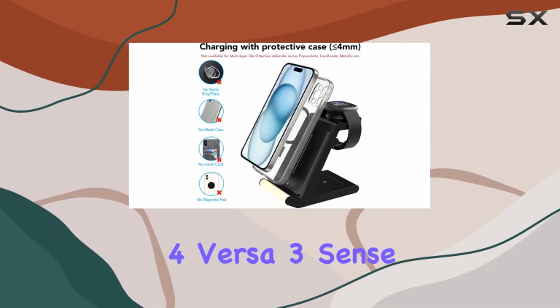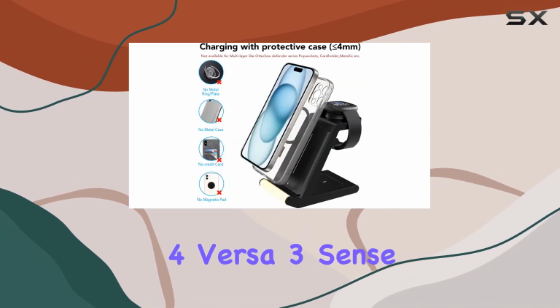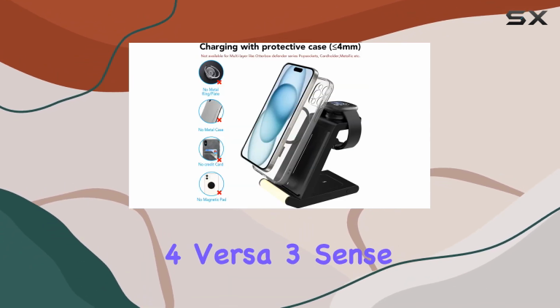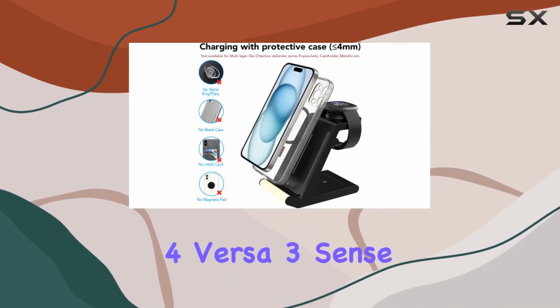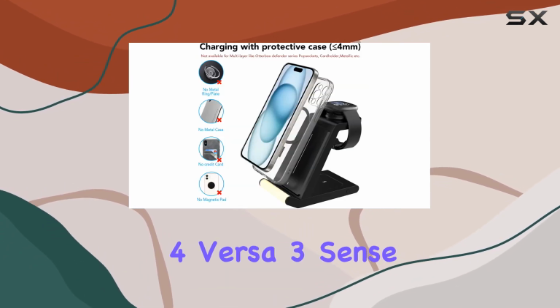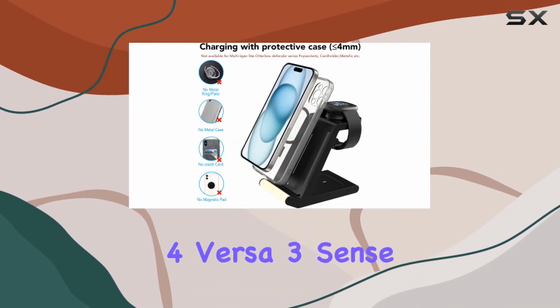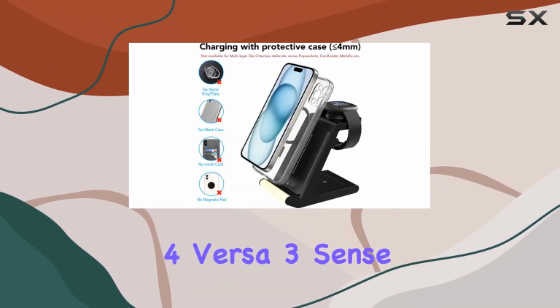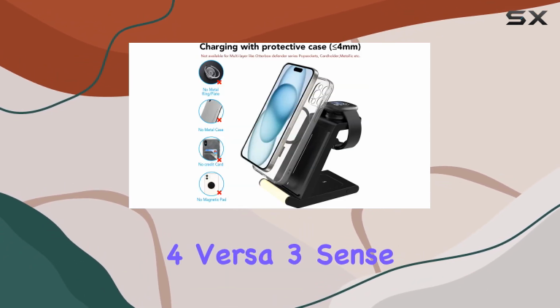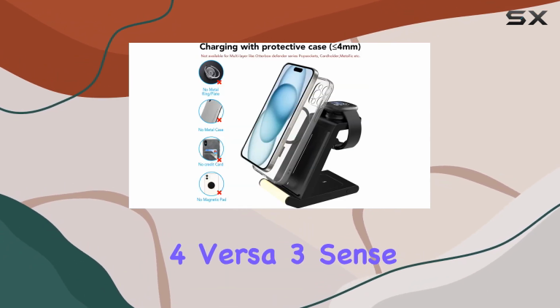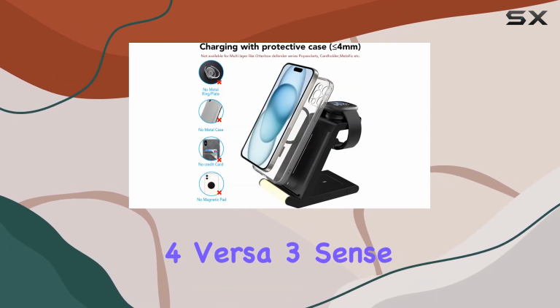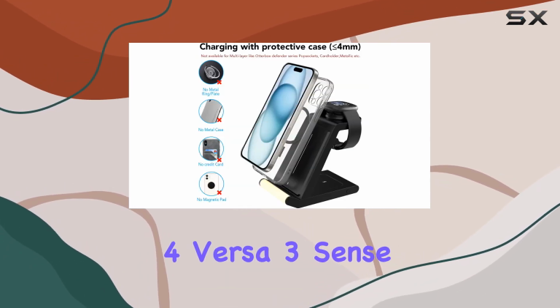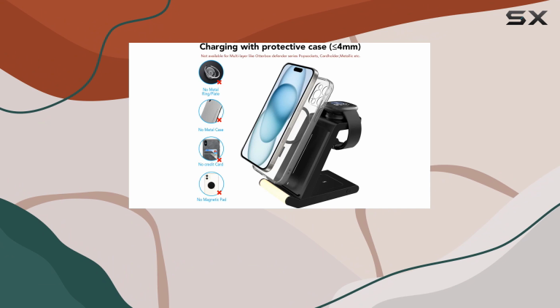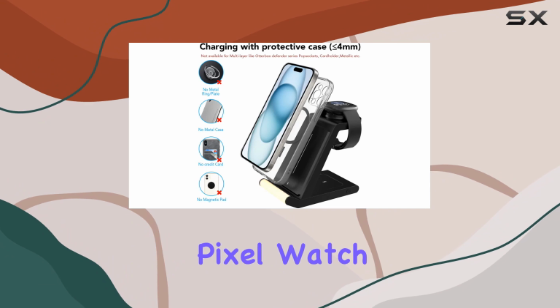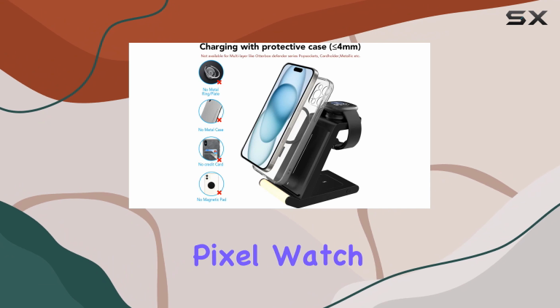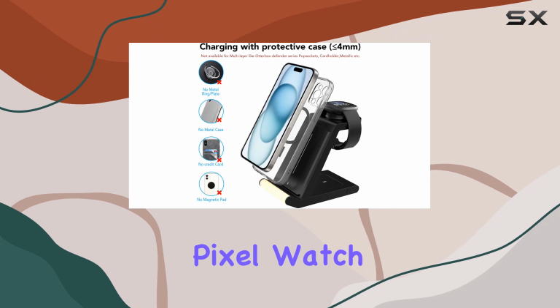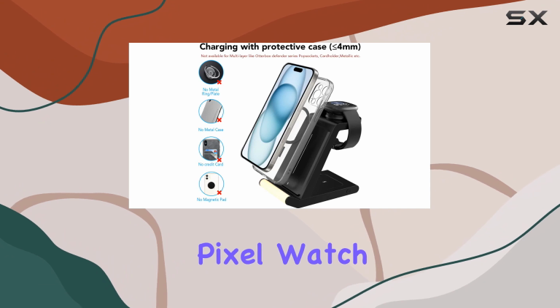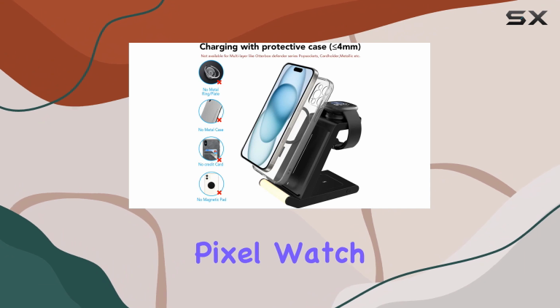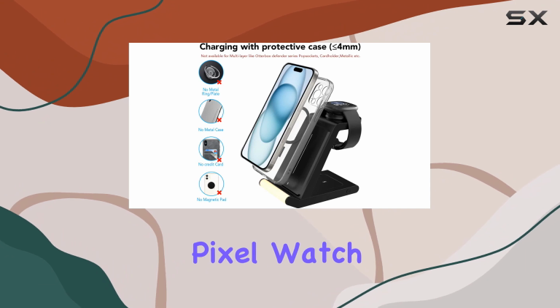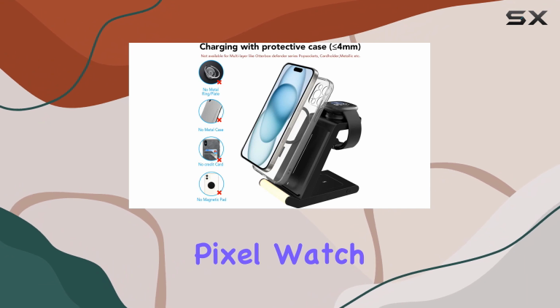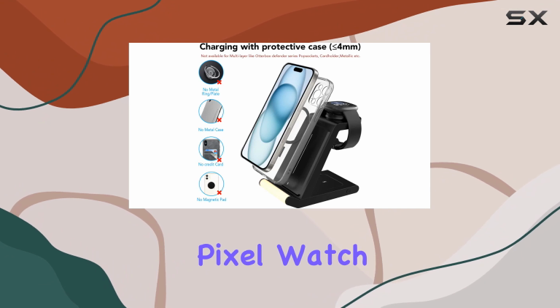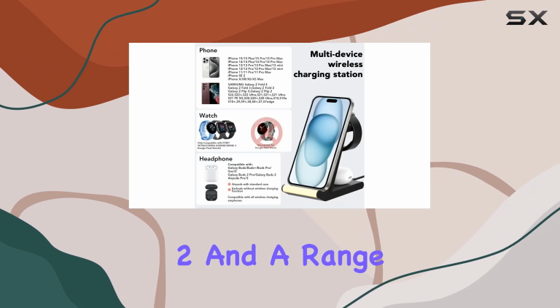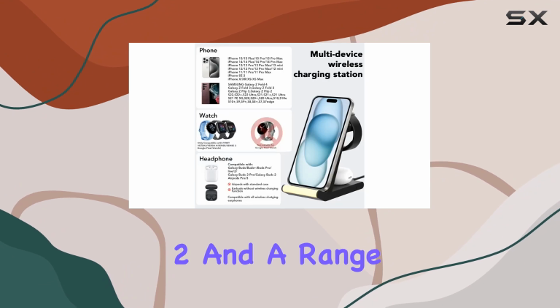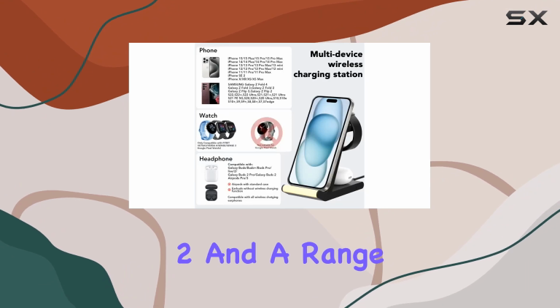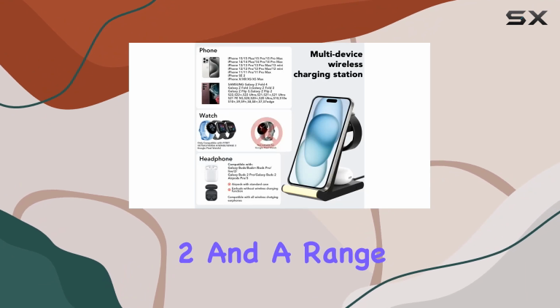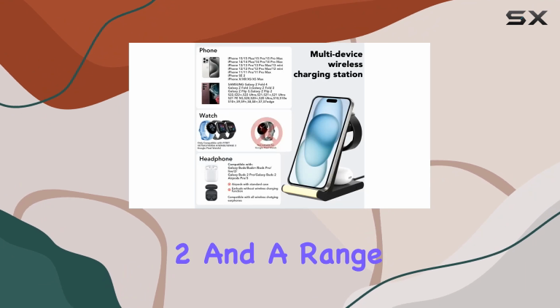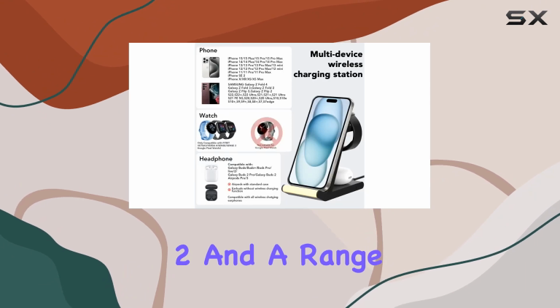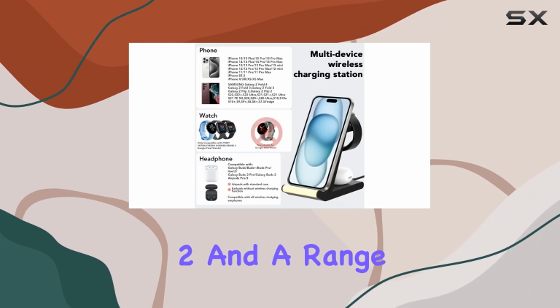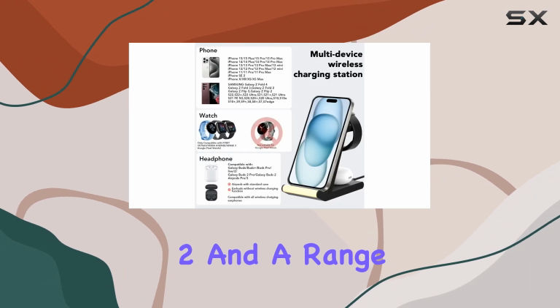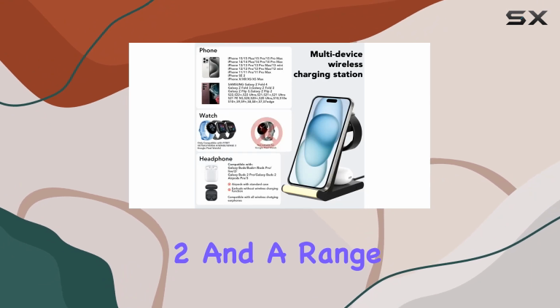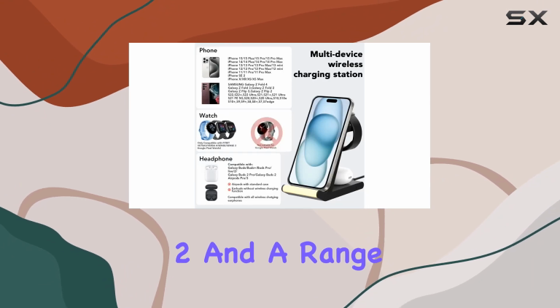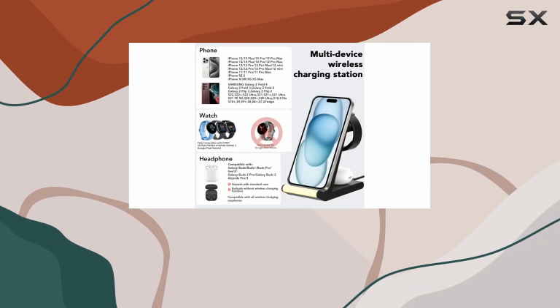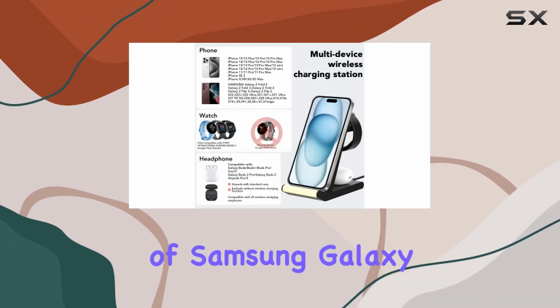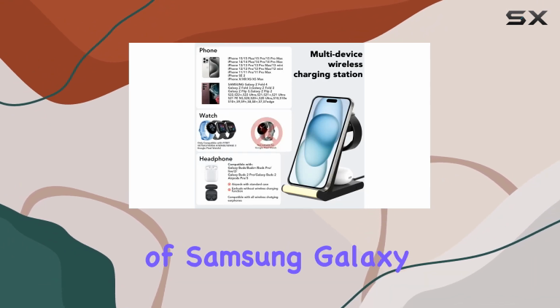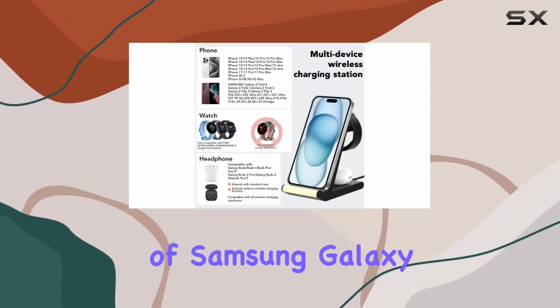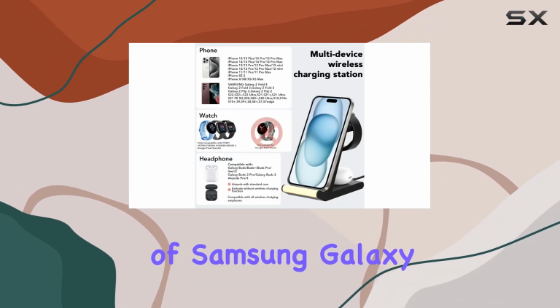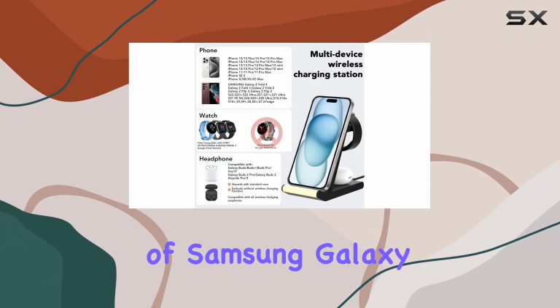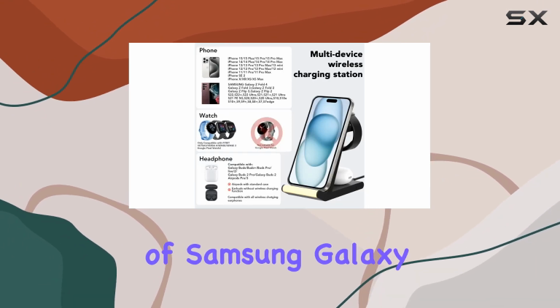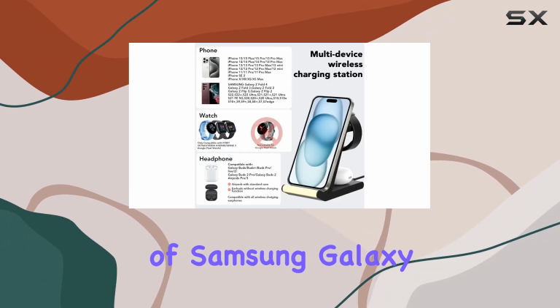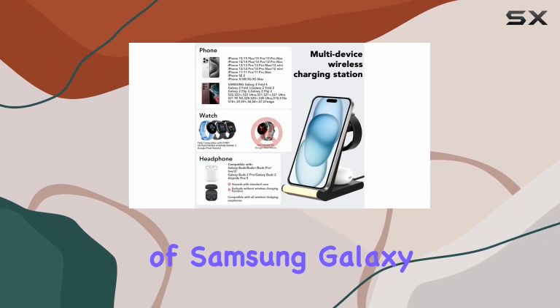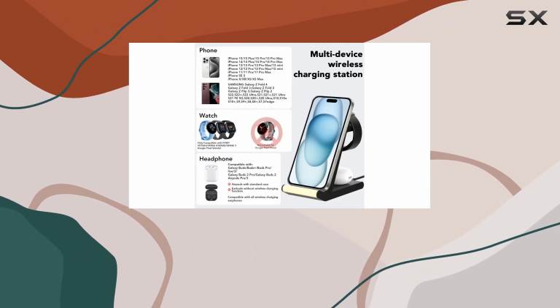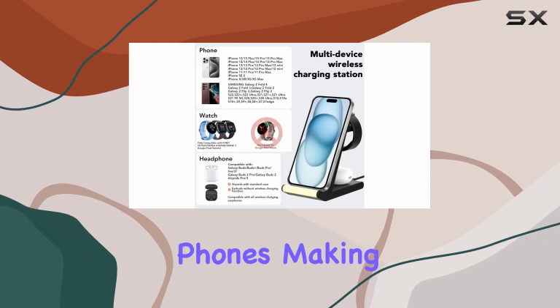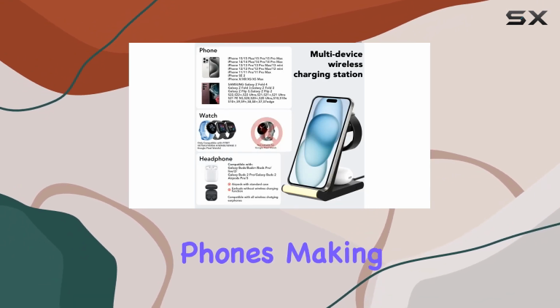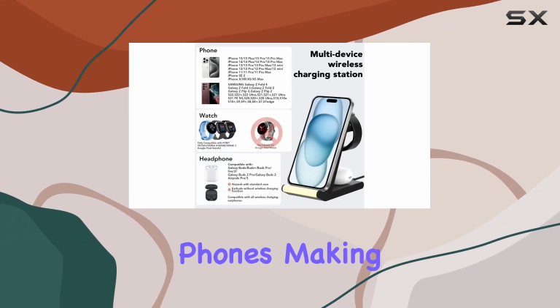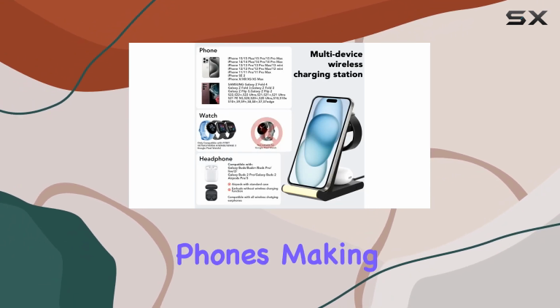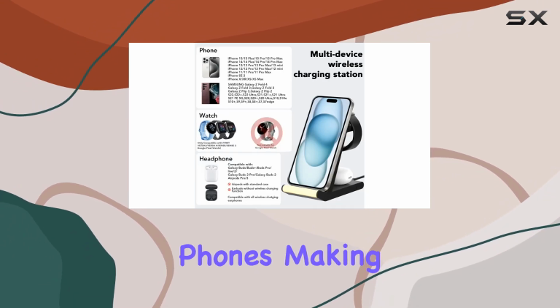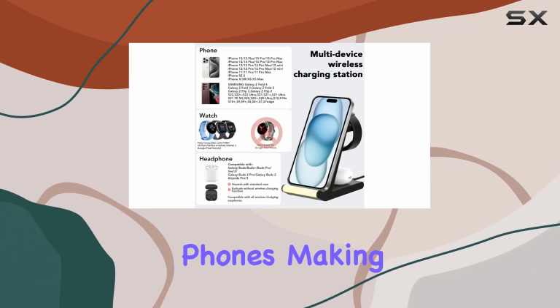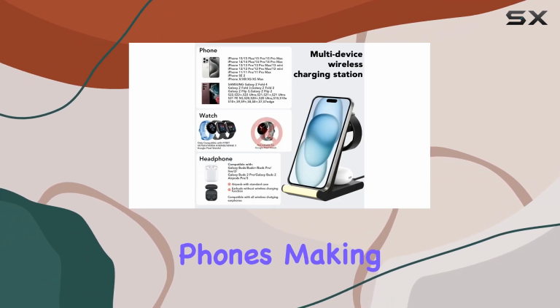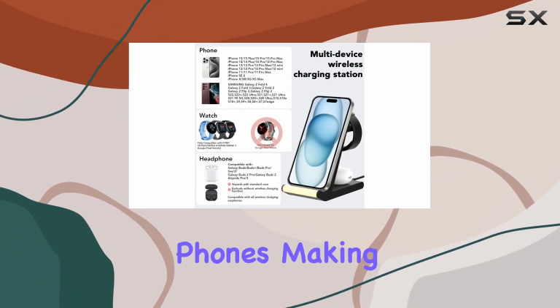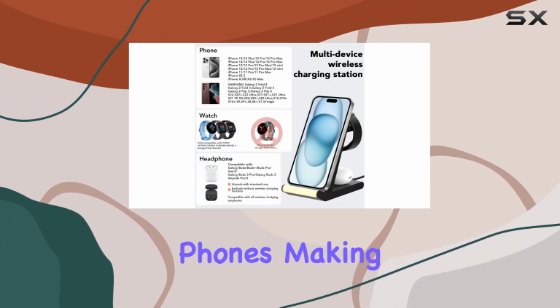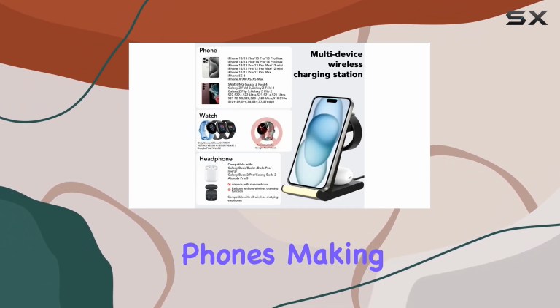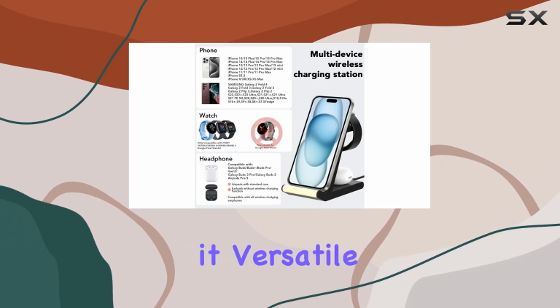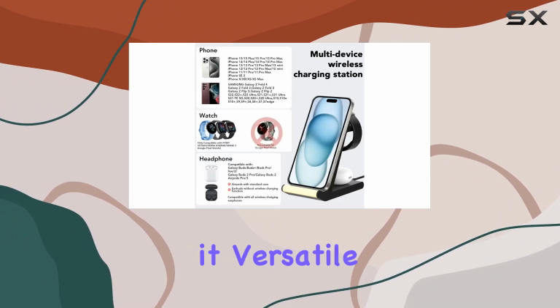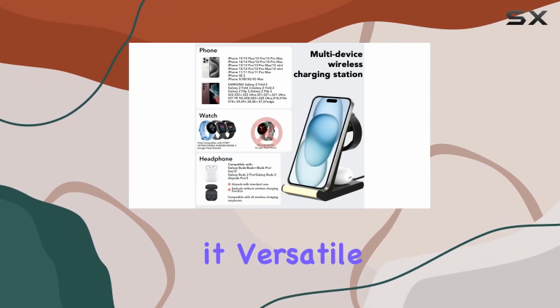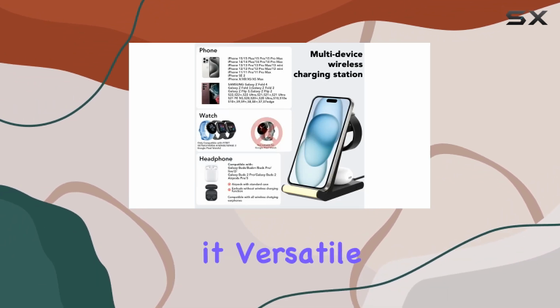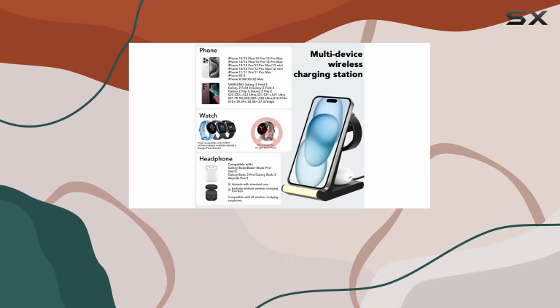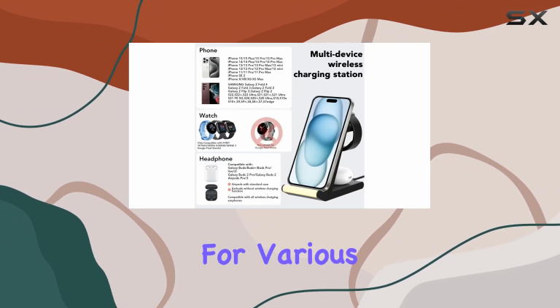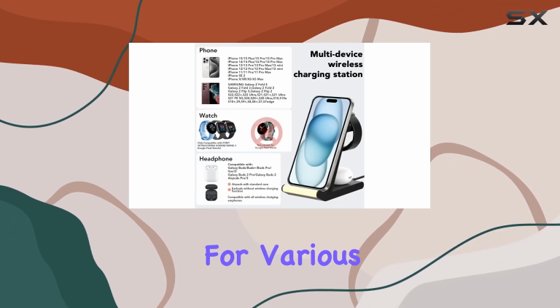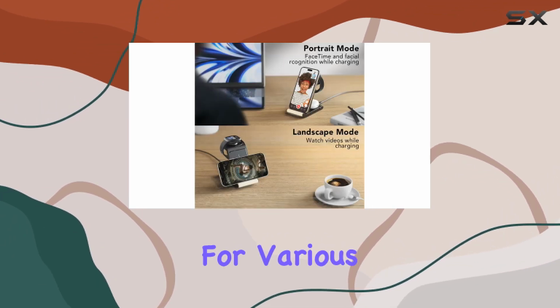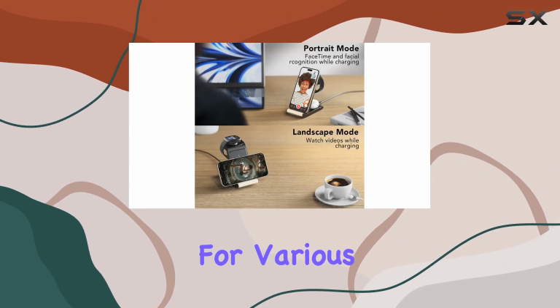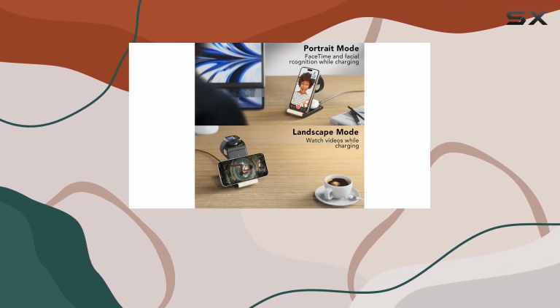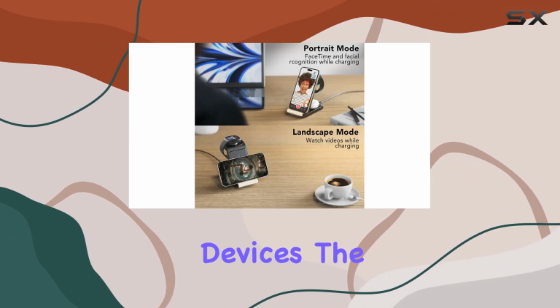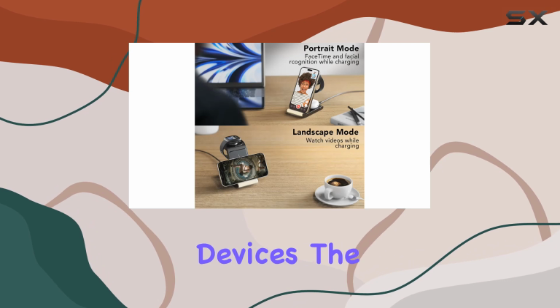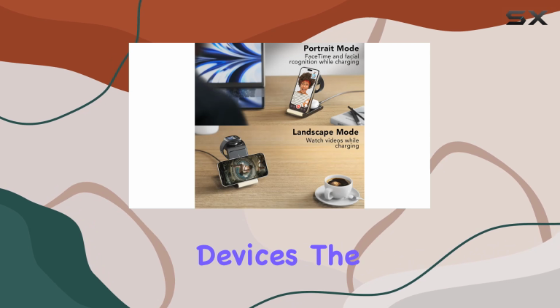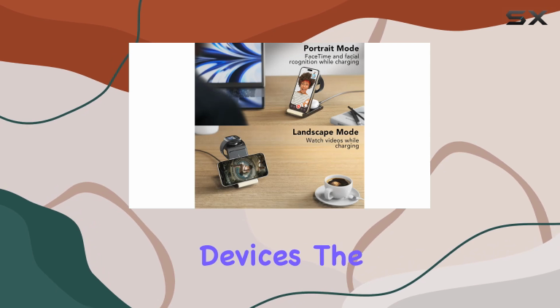In terms of compatibility, it supports Fitbit Versa 4, Versa 3, Sense, Pixel Watch 2, and a range of Samsung Galaxy phones, making it versatile for various devices.